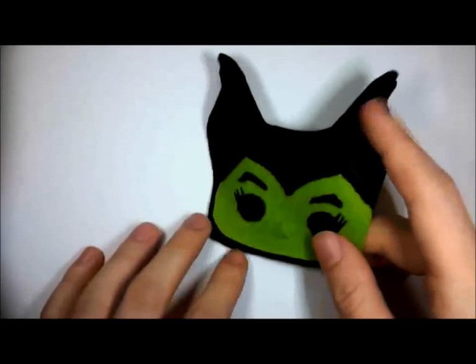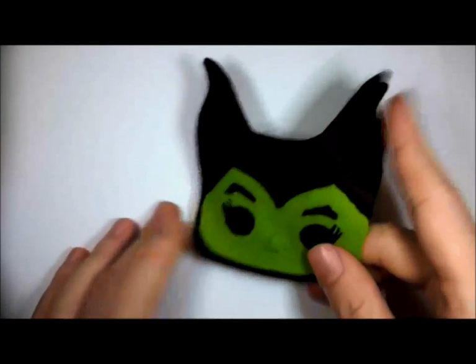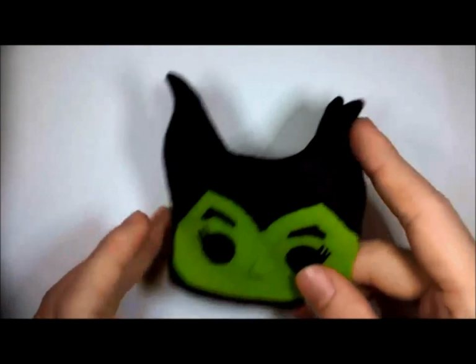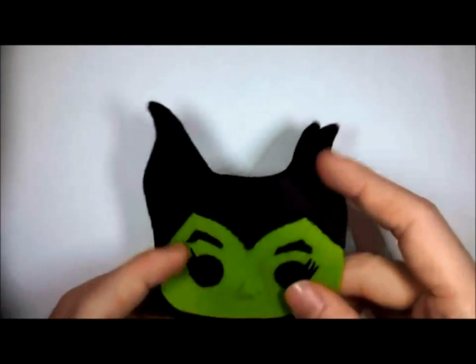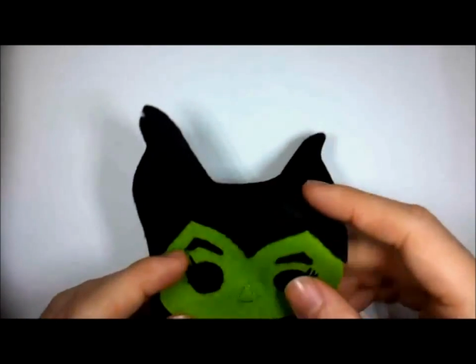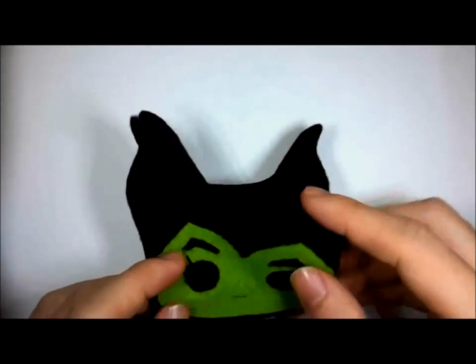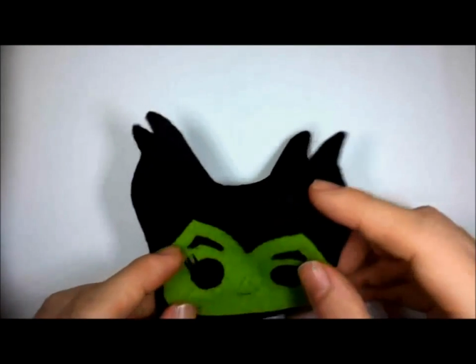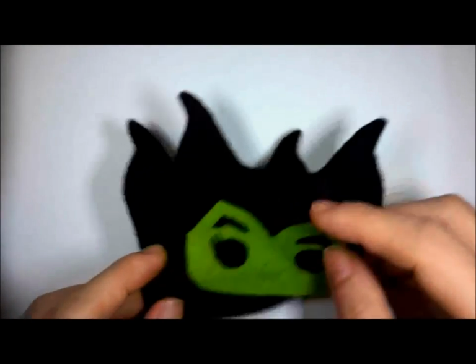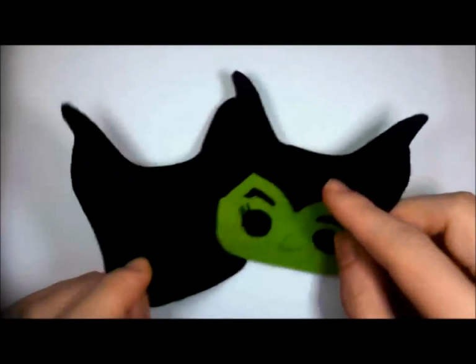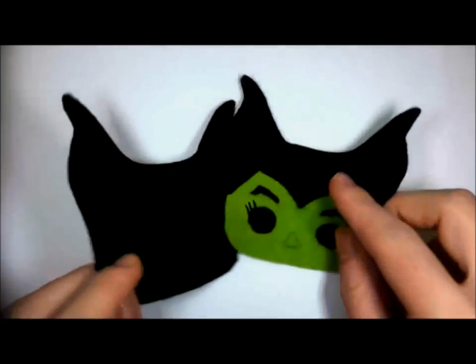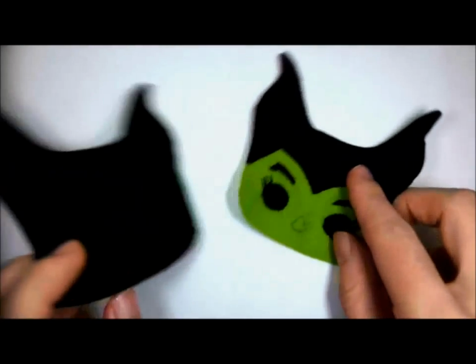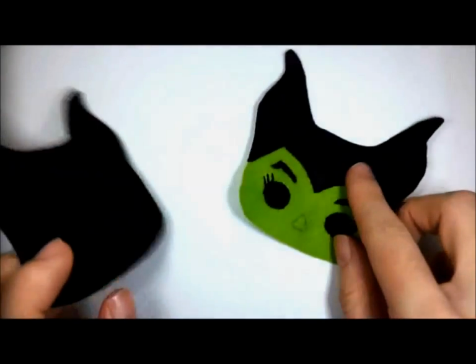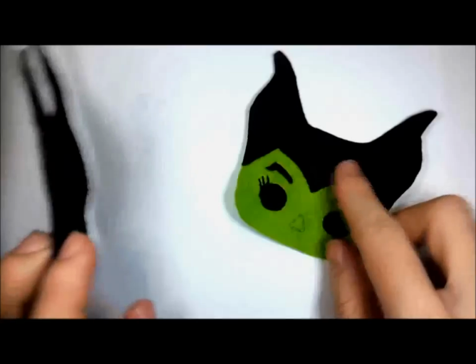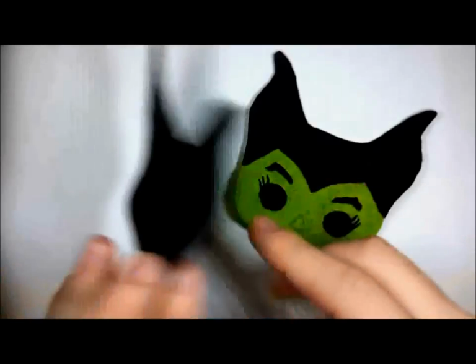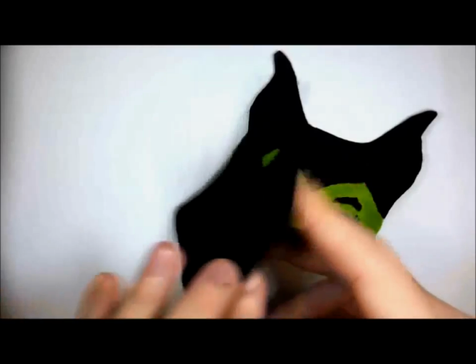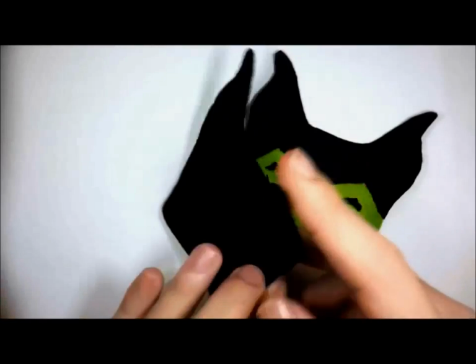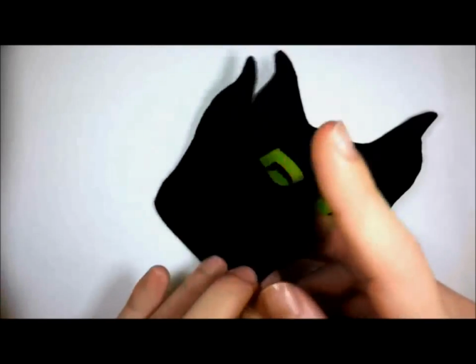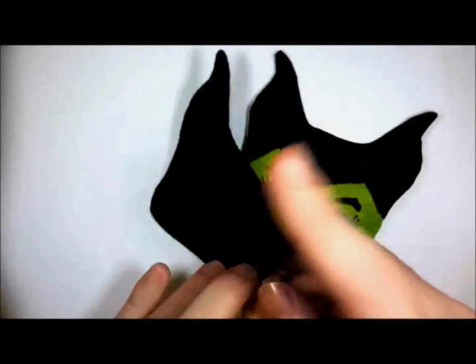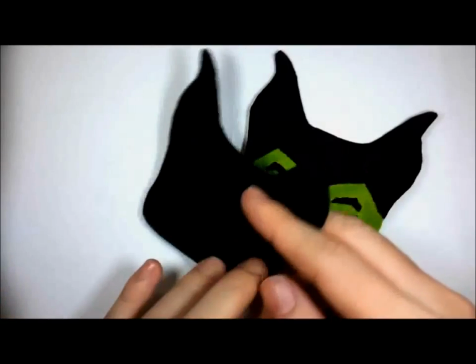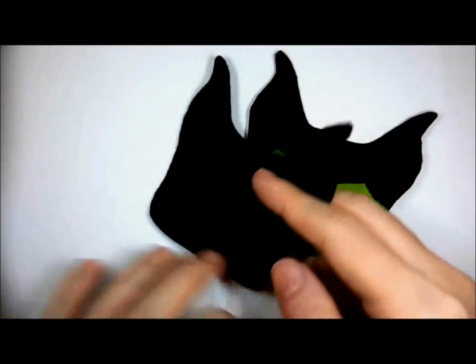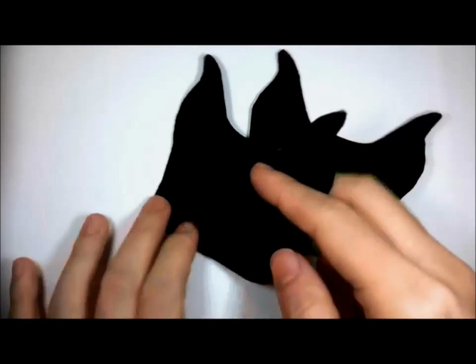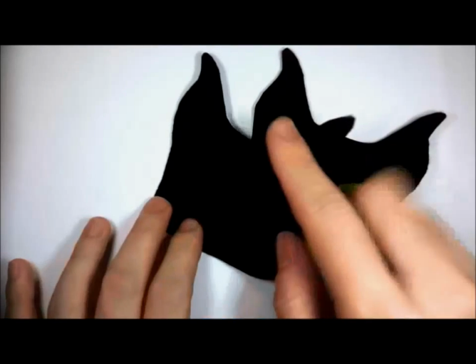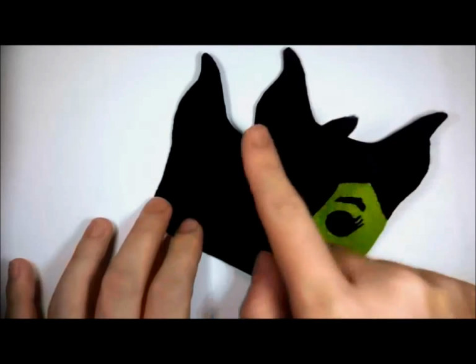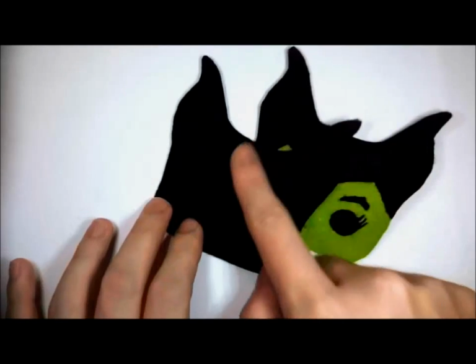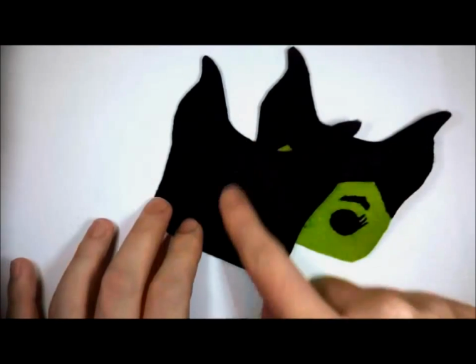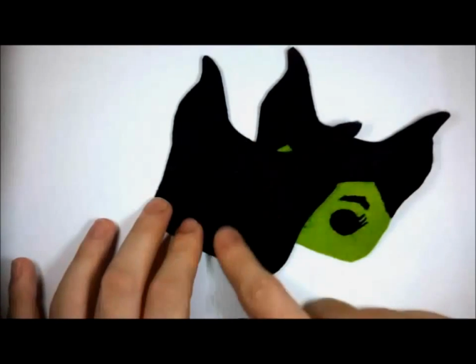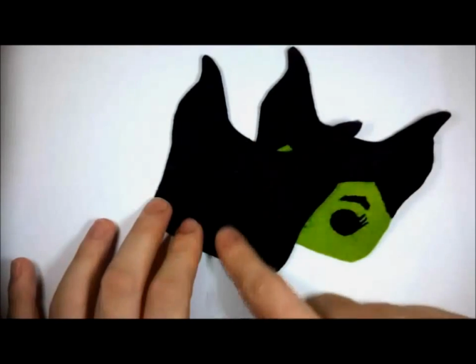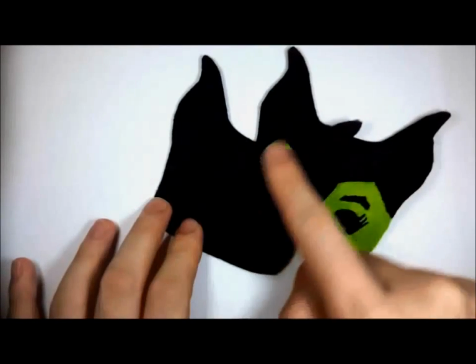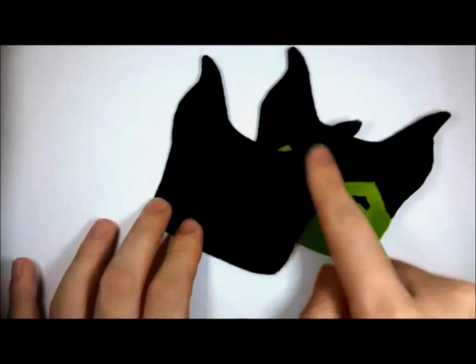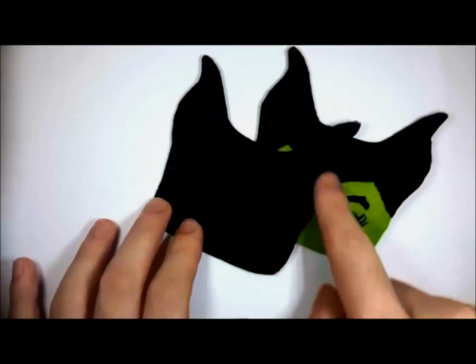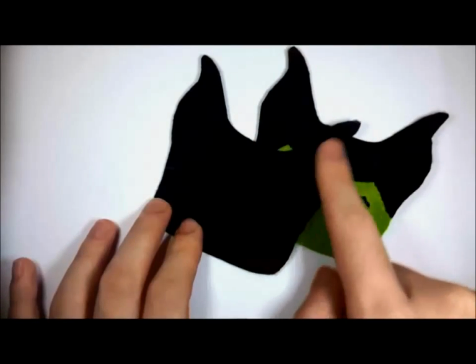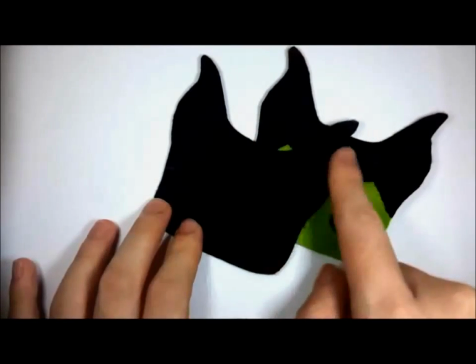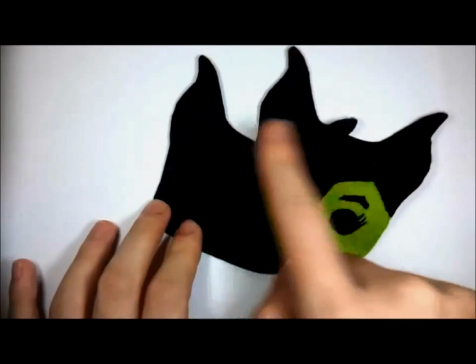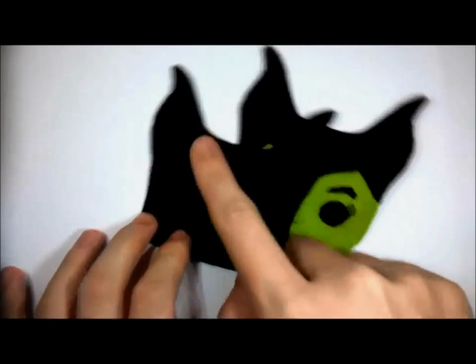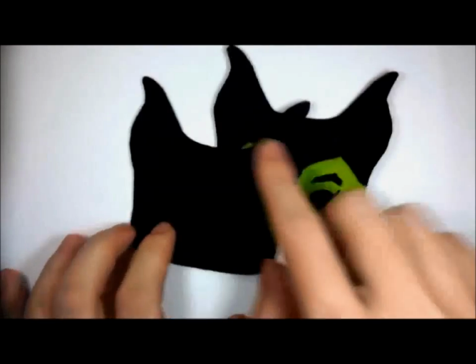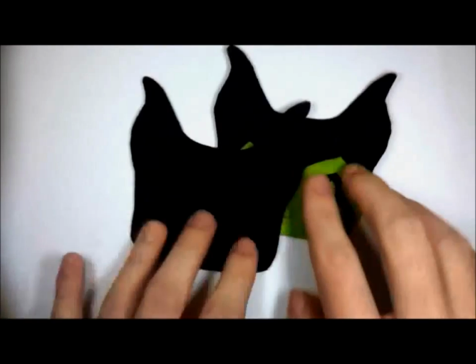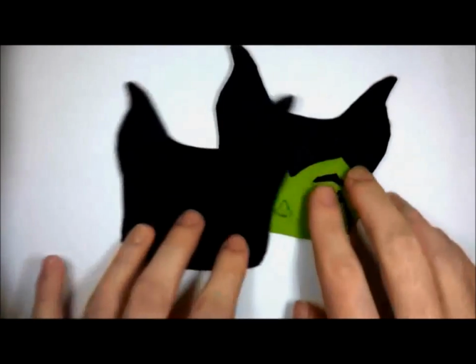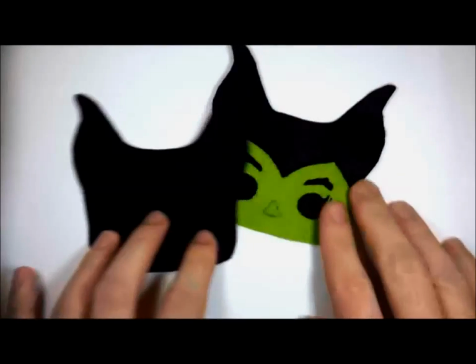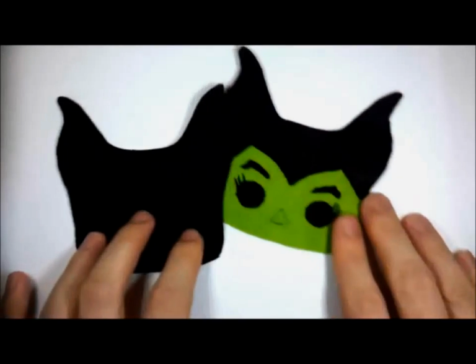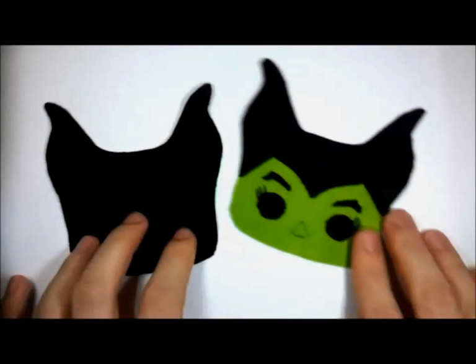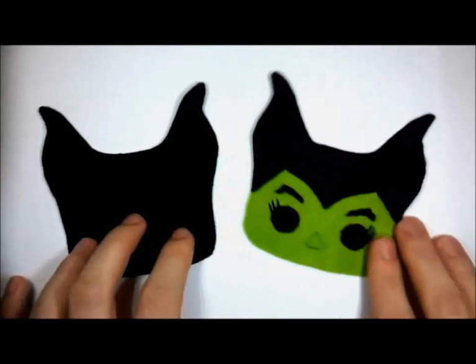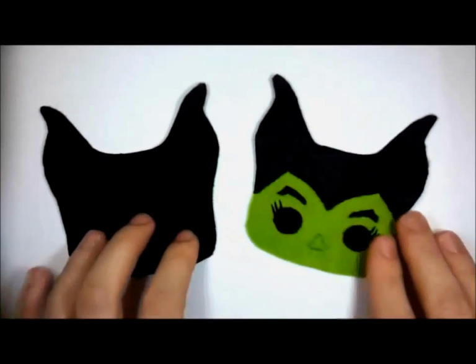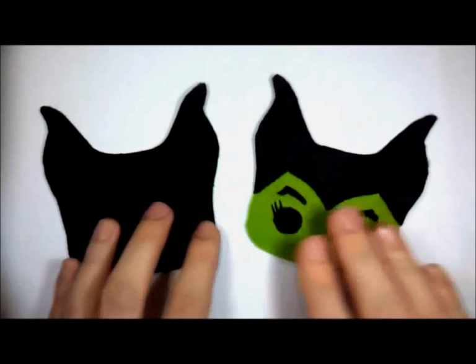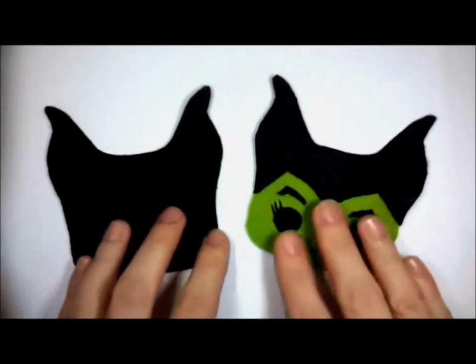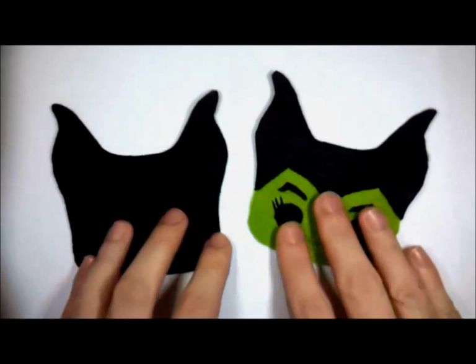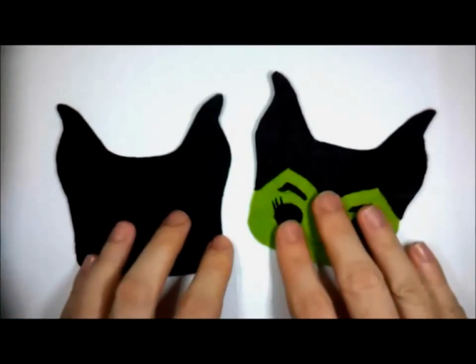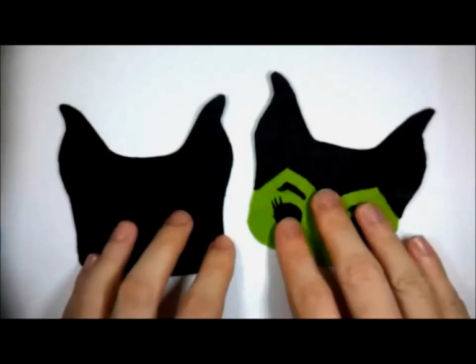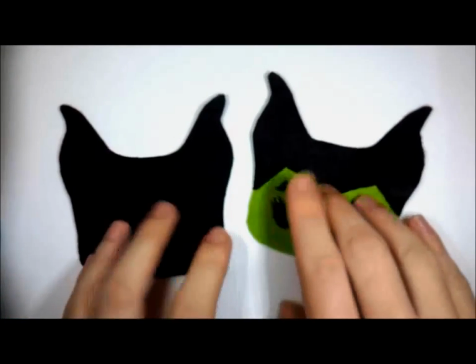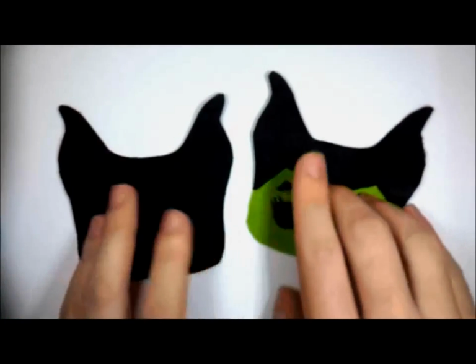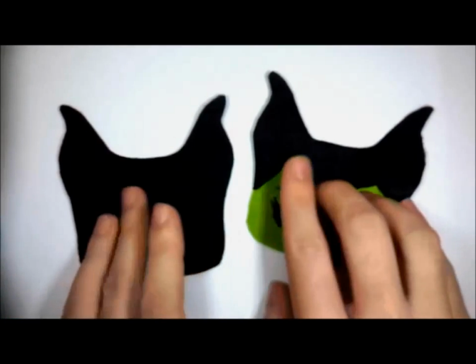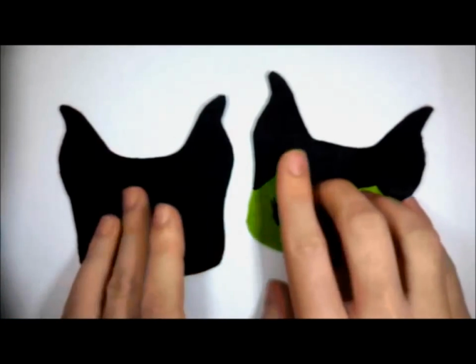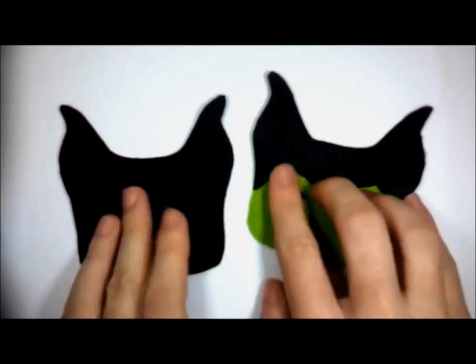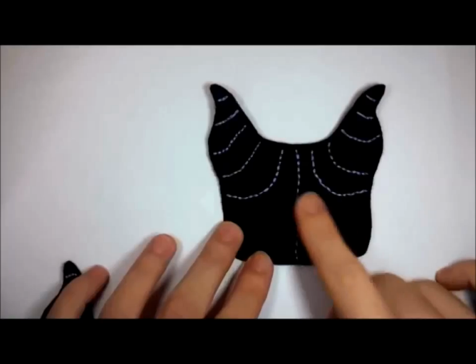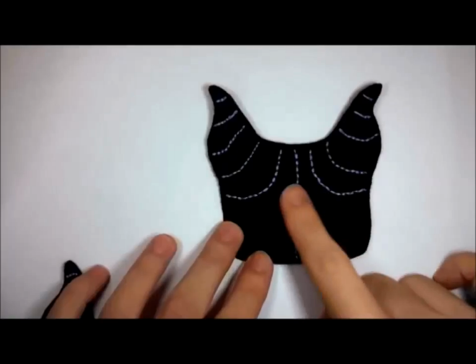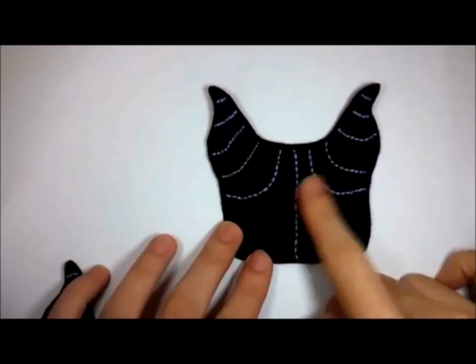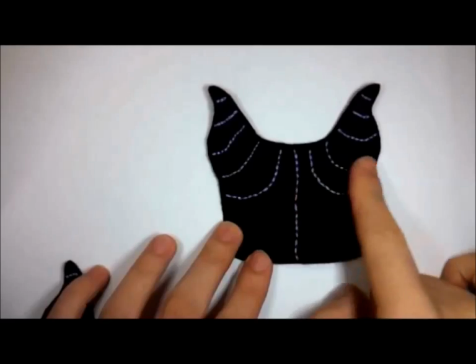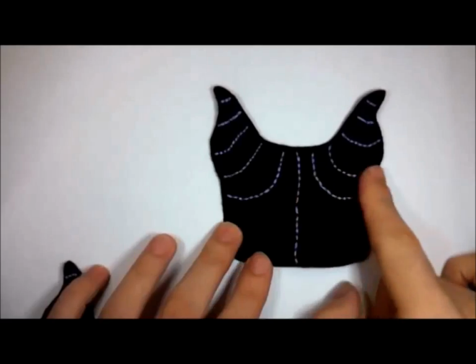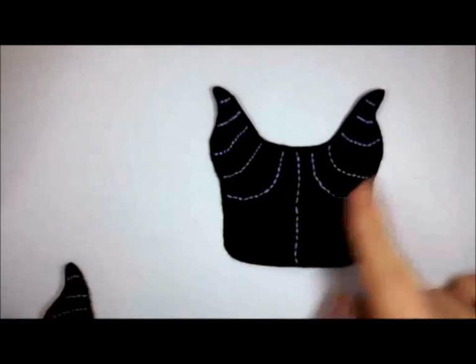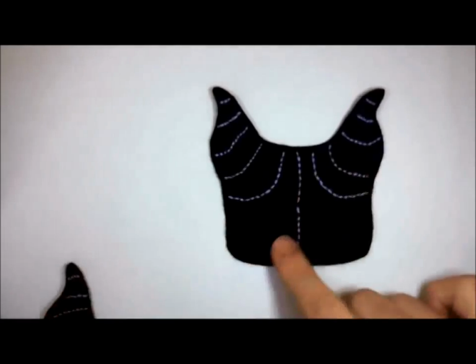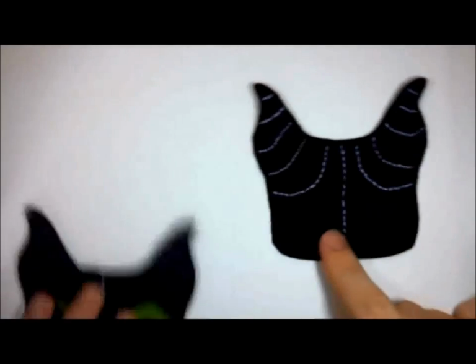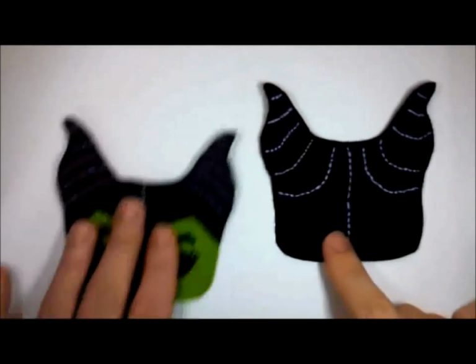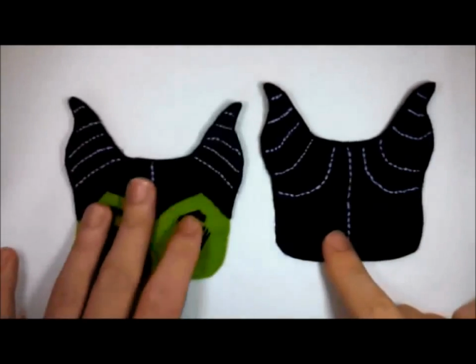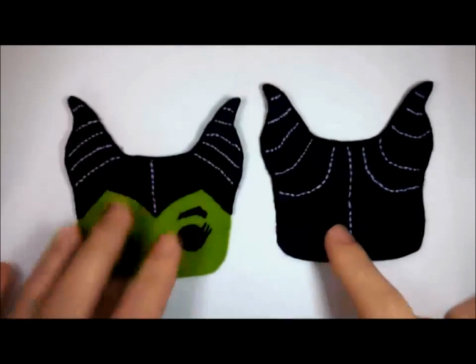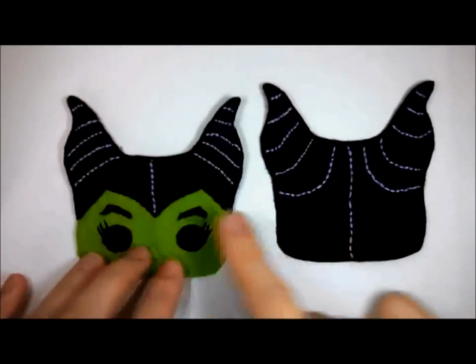Do this for both the front and back parts — you'll have this when you're done.